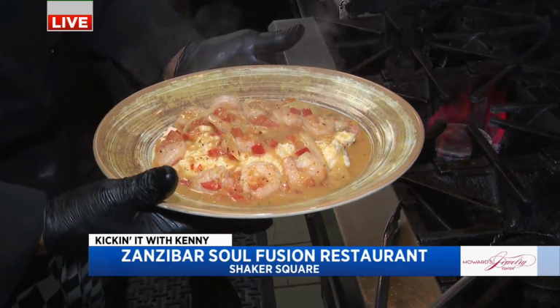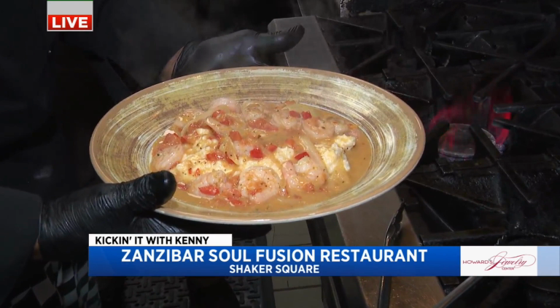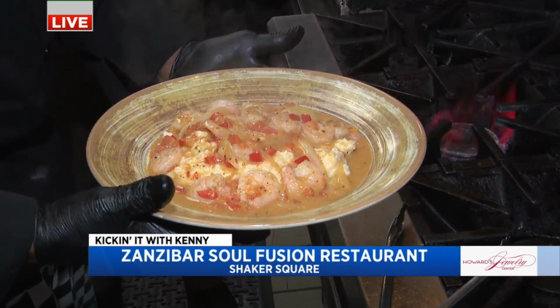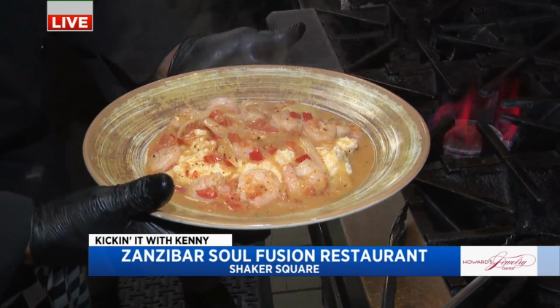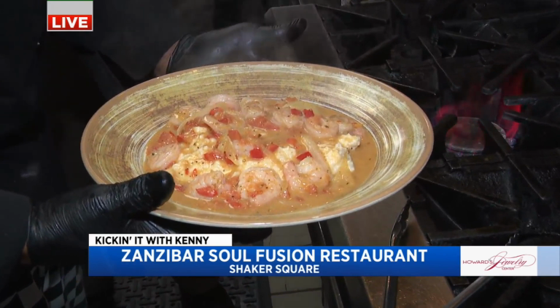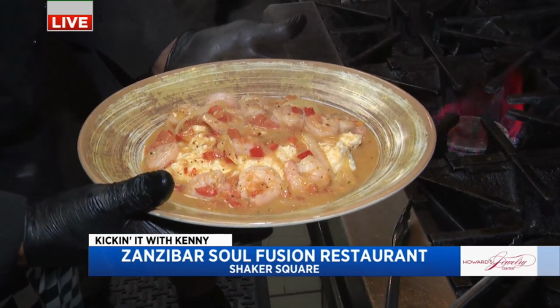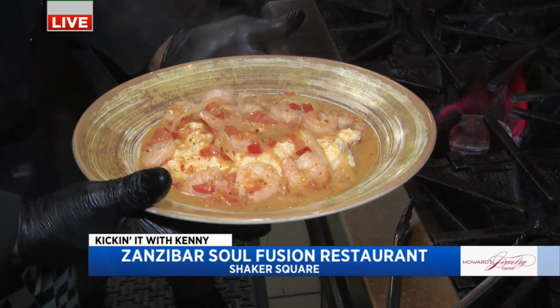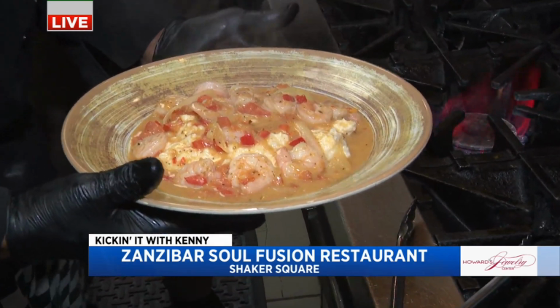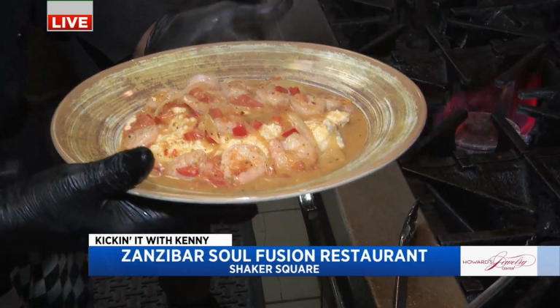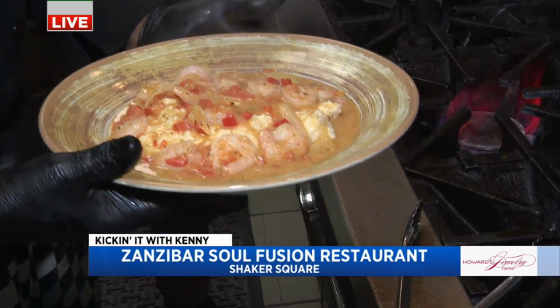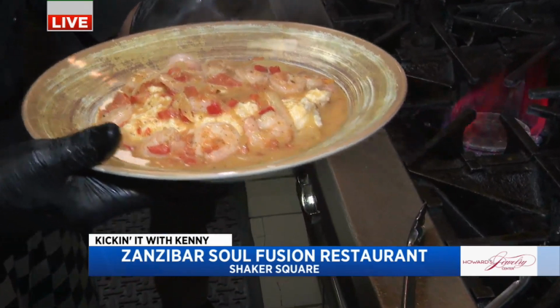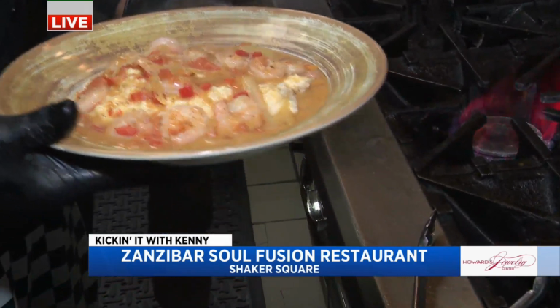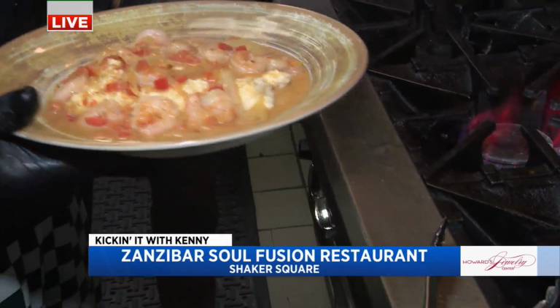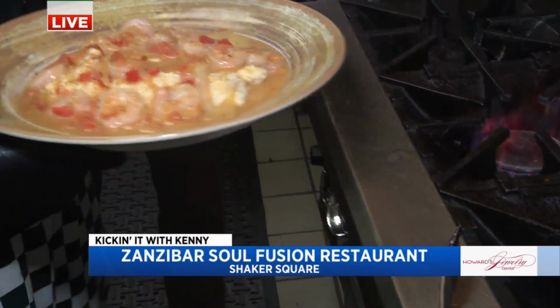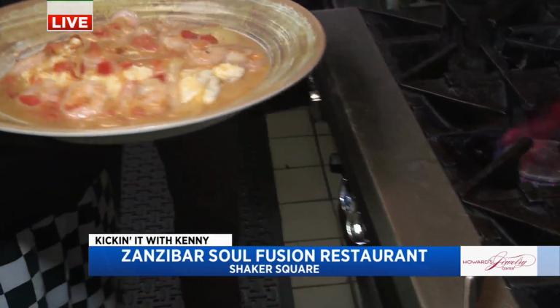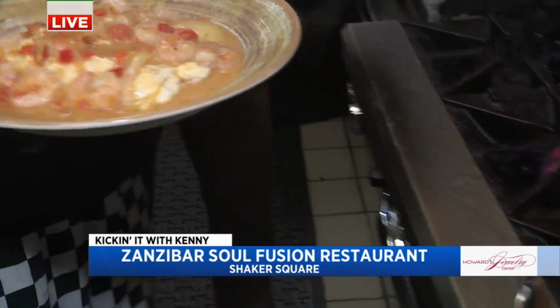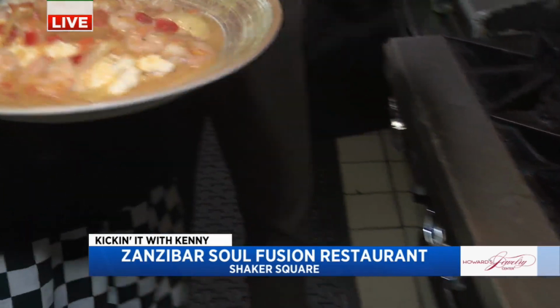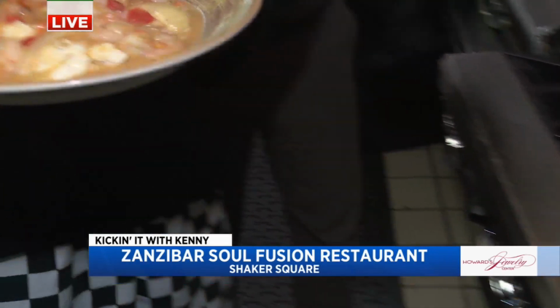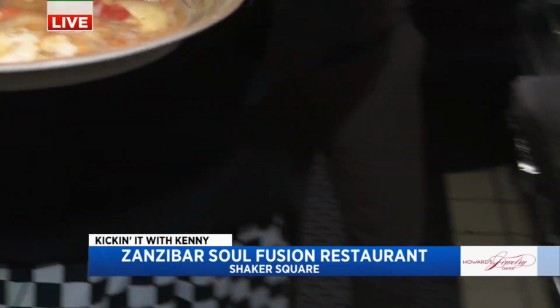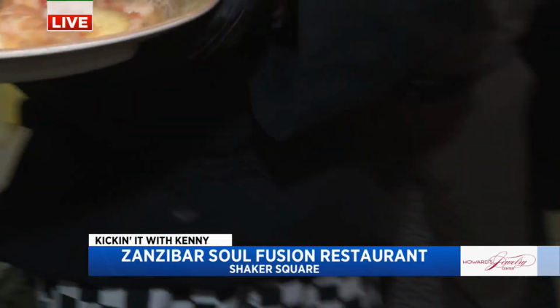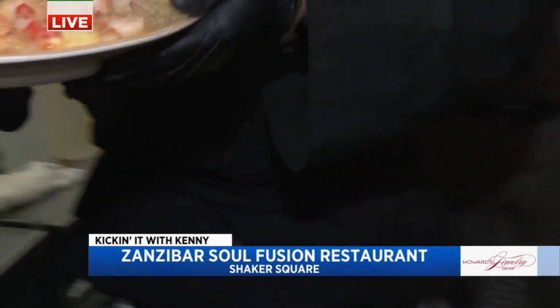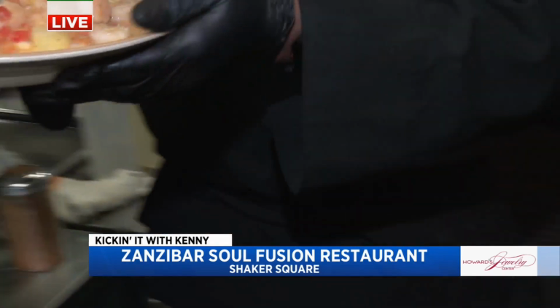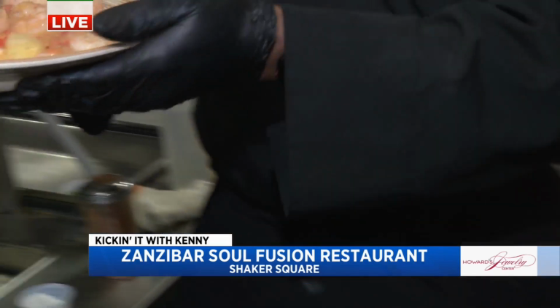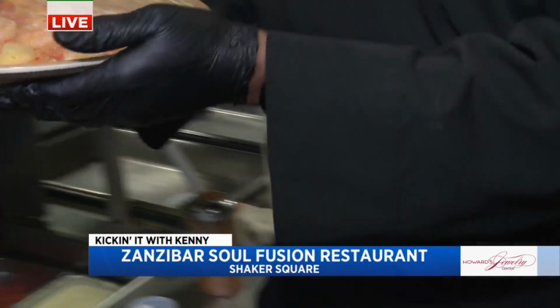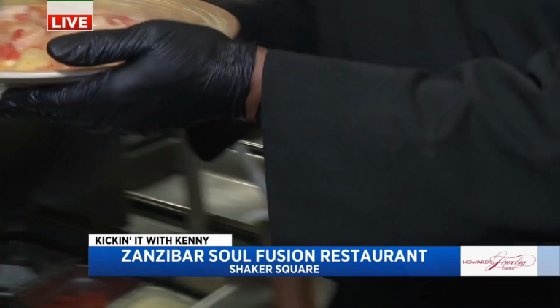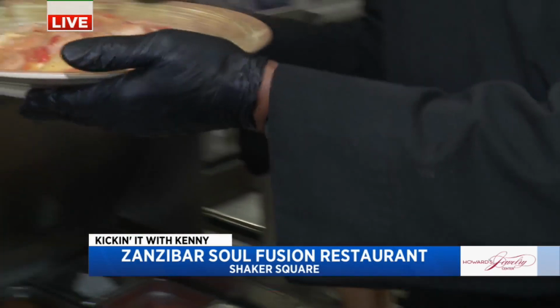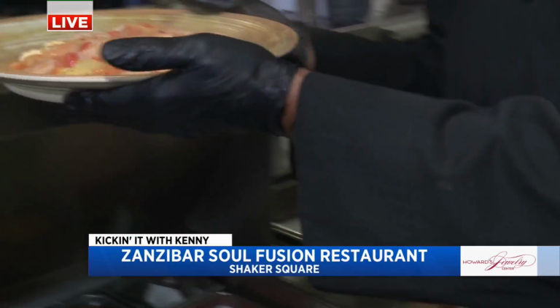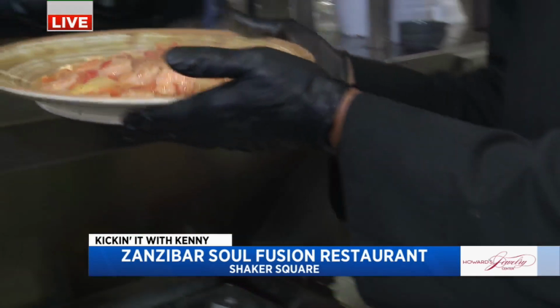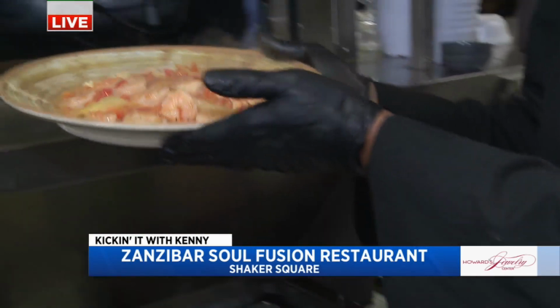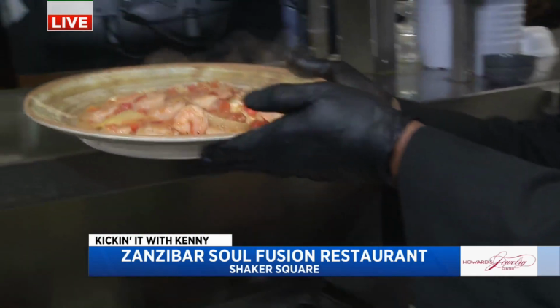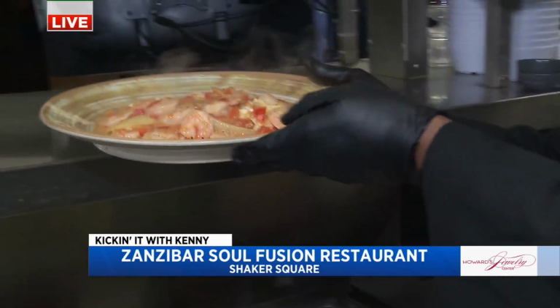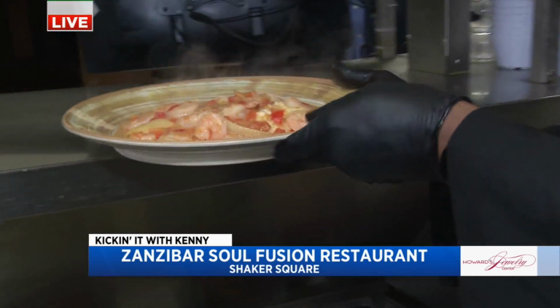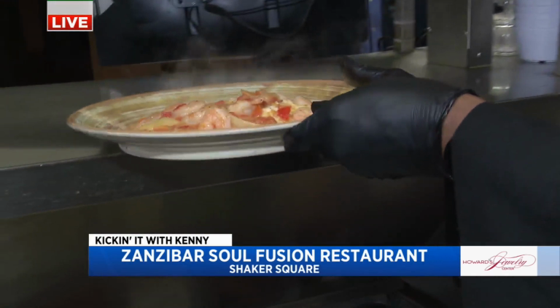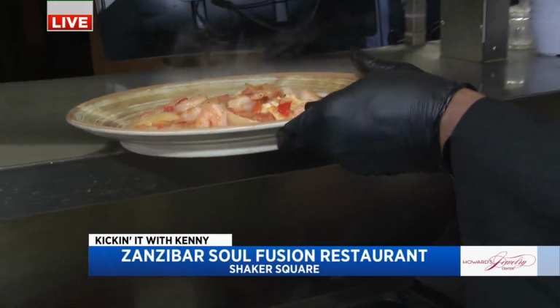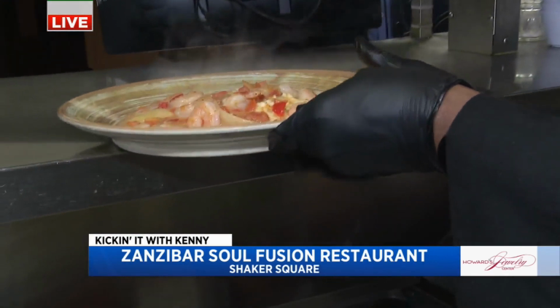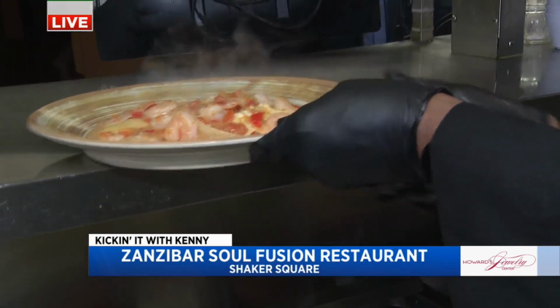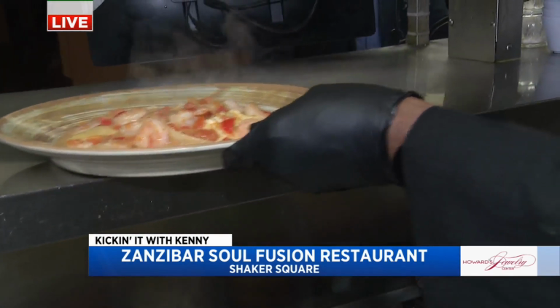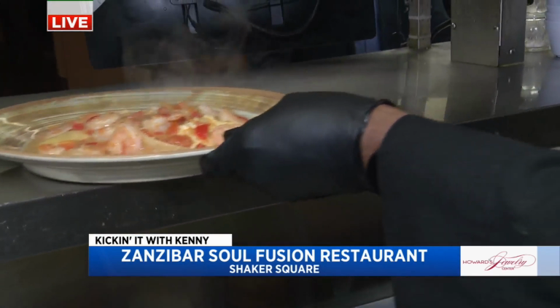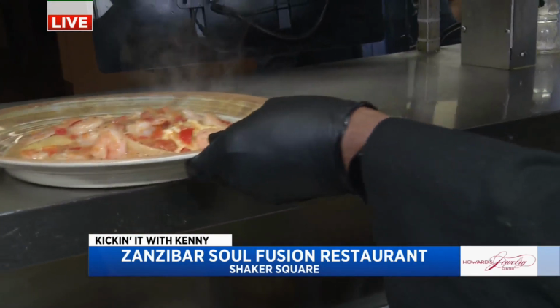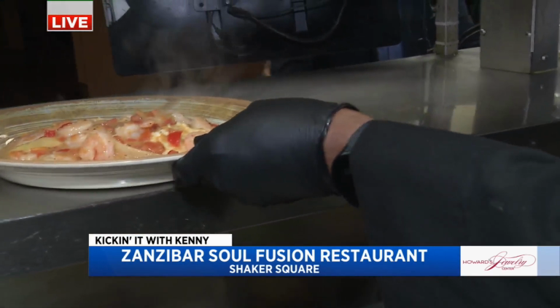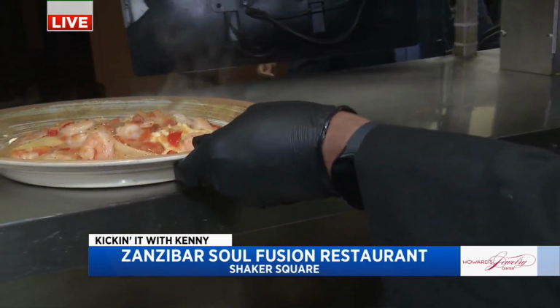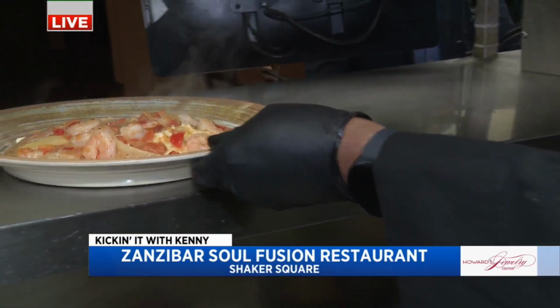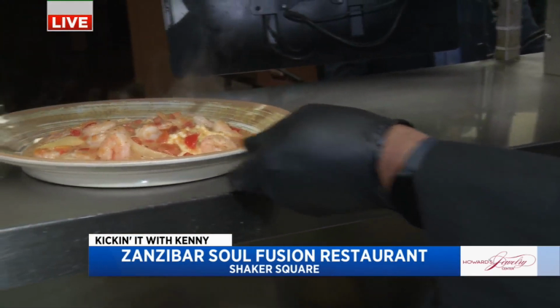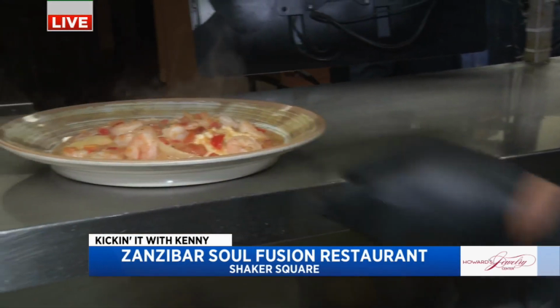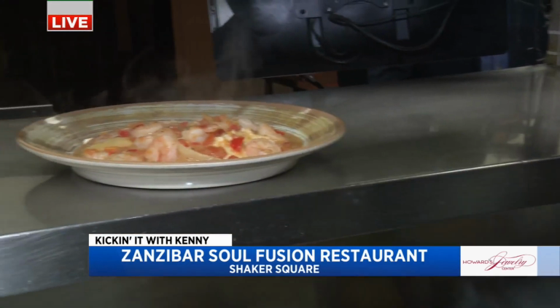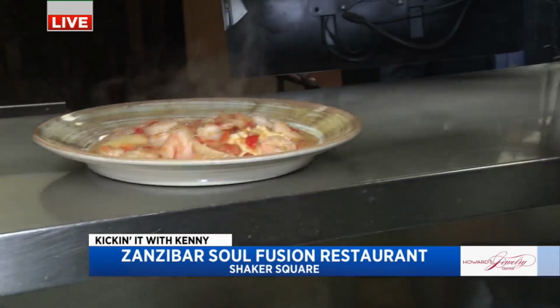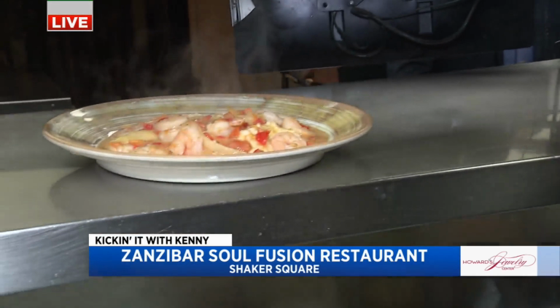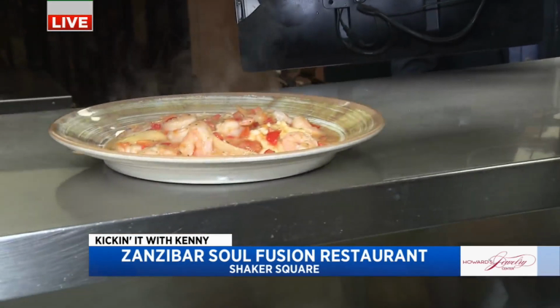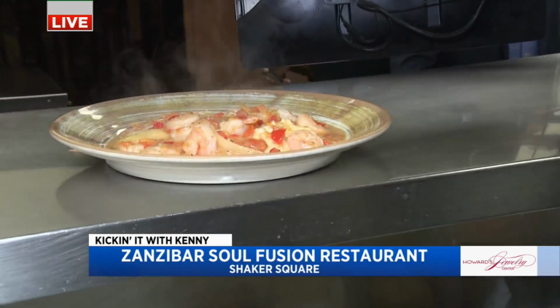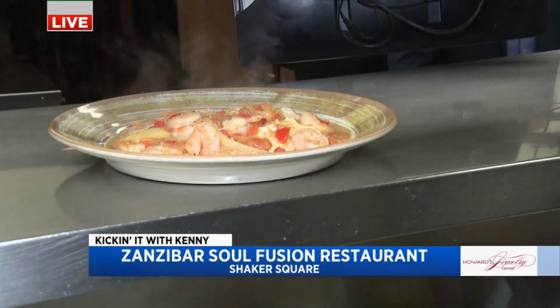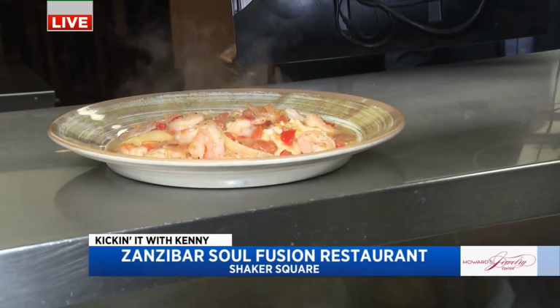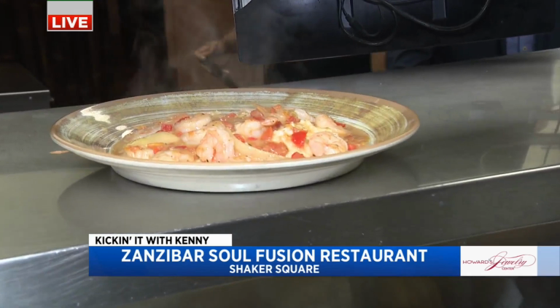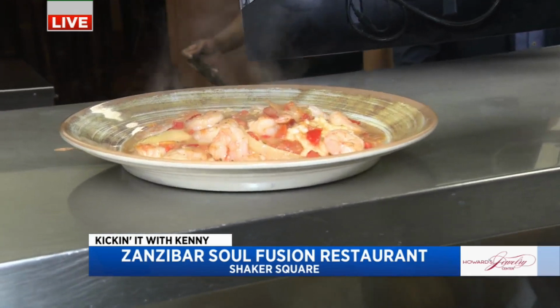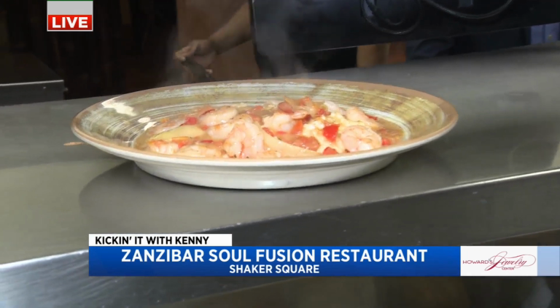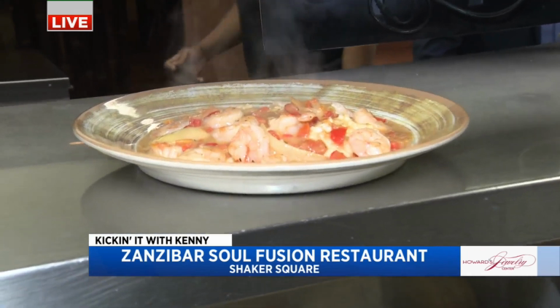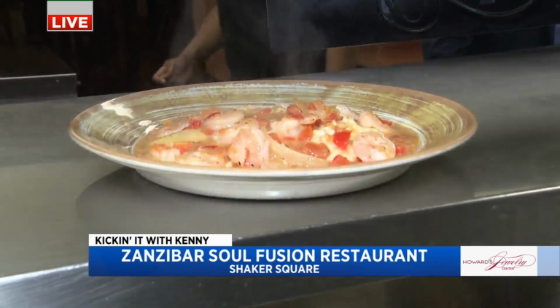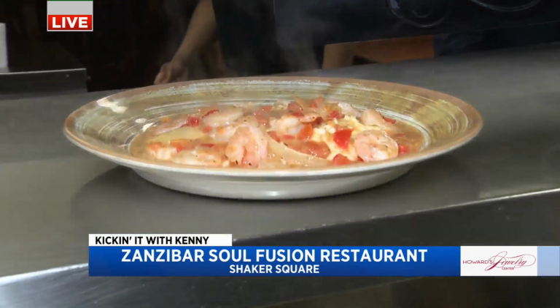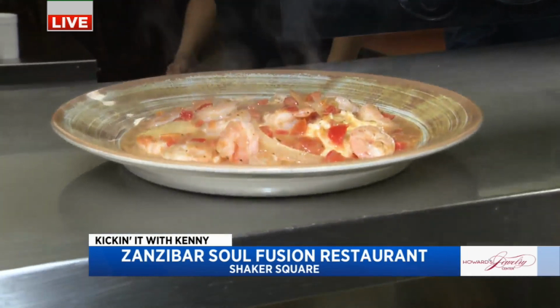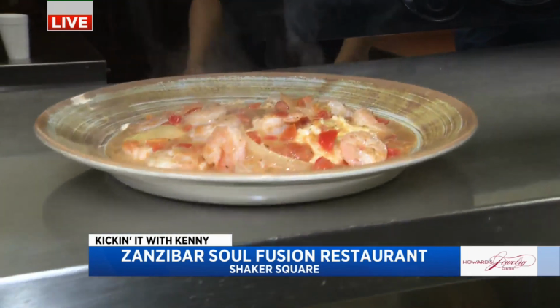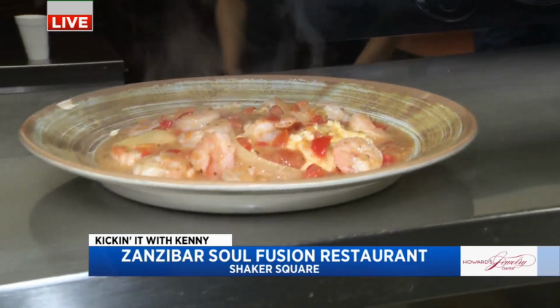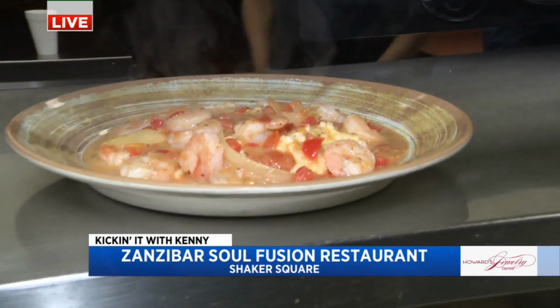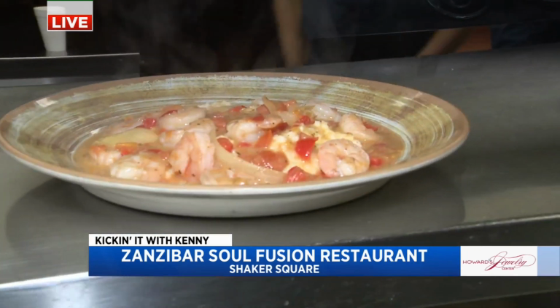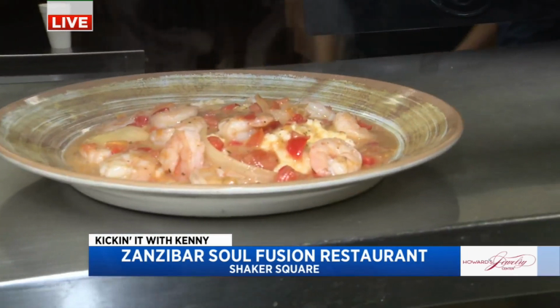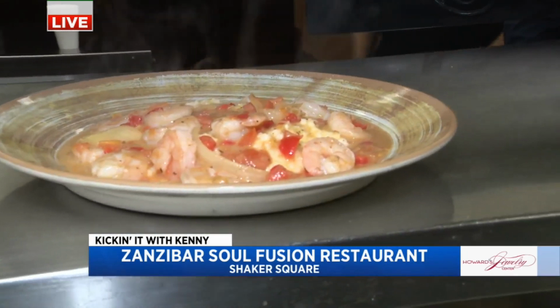All right, when we come back, another fish dish because, as we know, this is Lent — it's fish season. Good stuff there. All right, back to you guys in the studio.